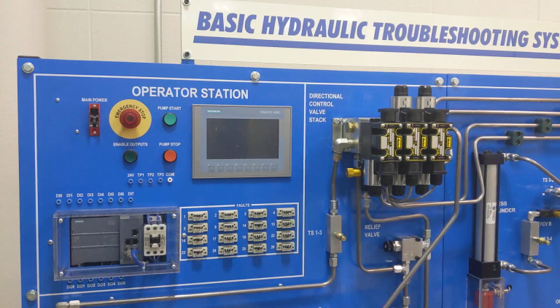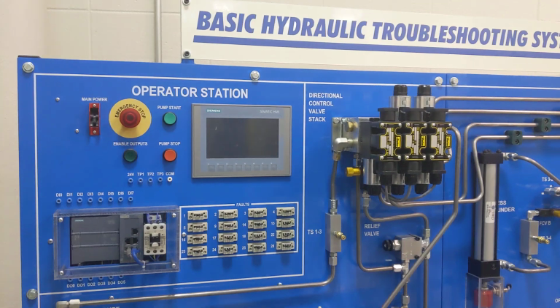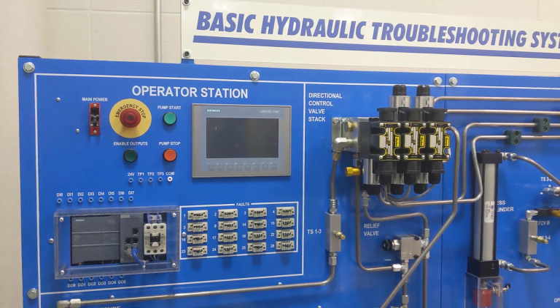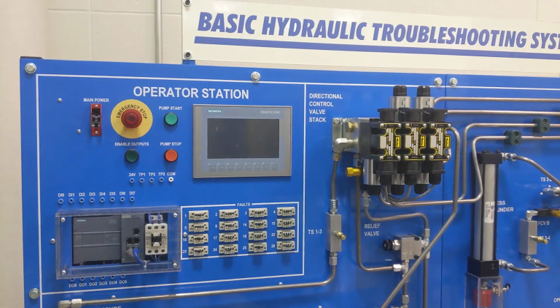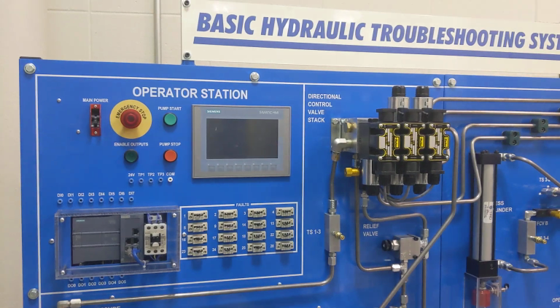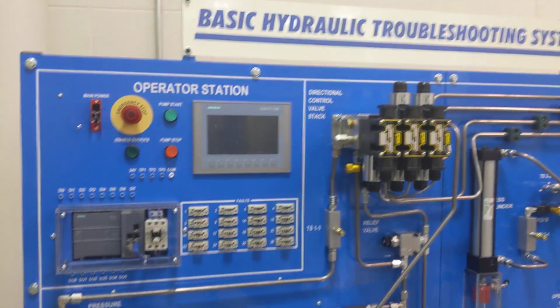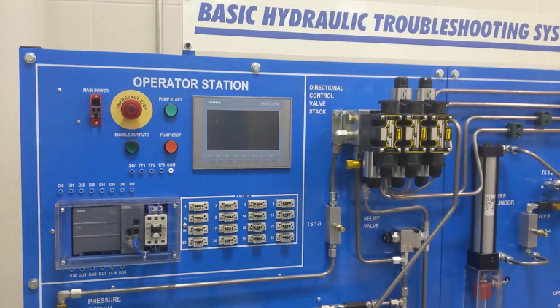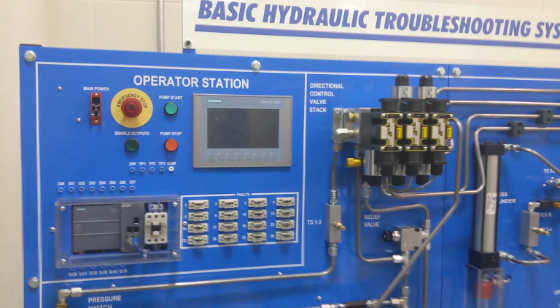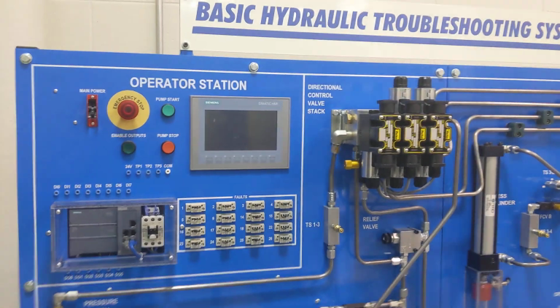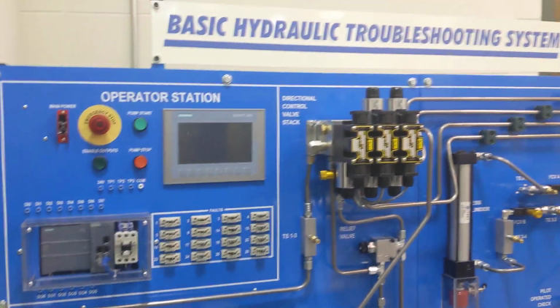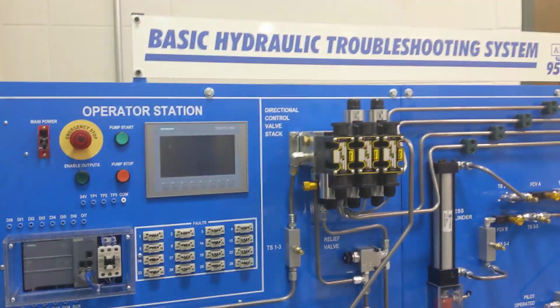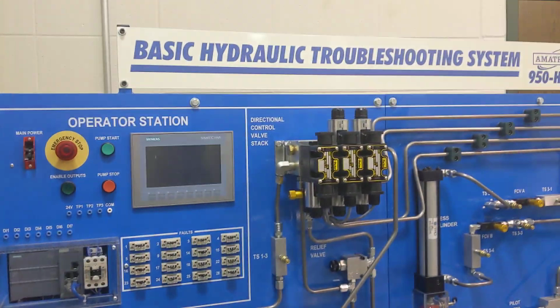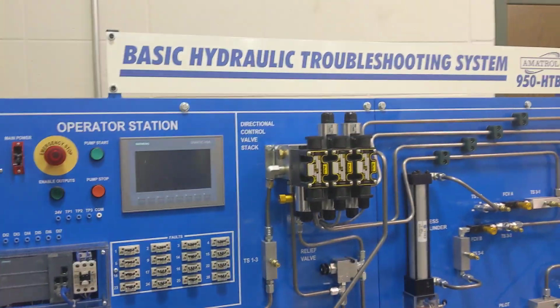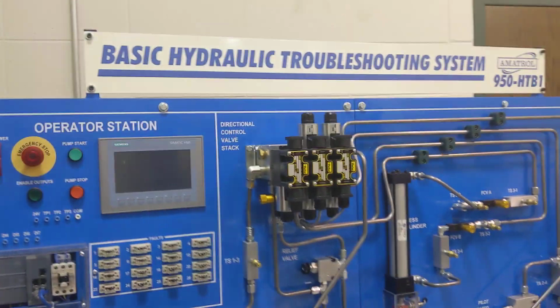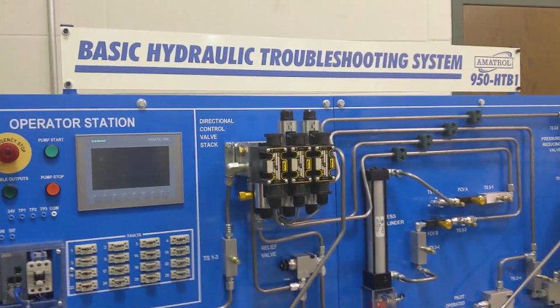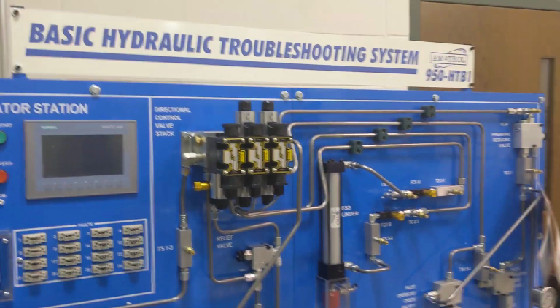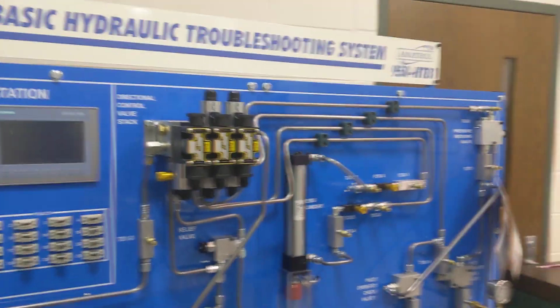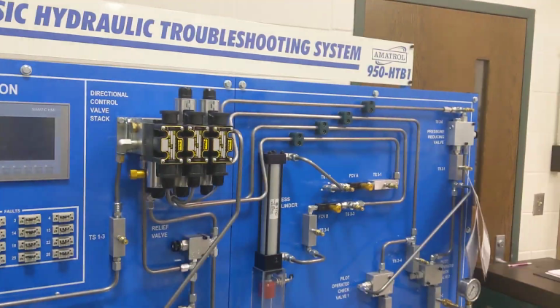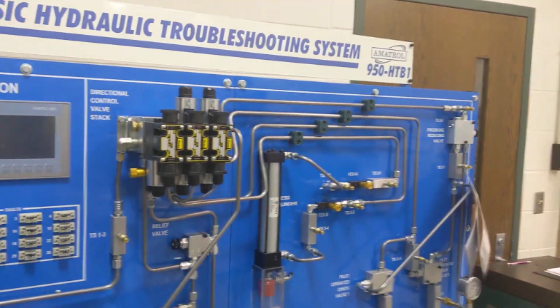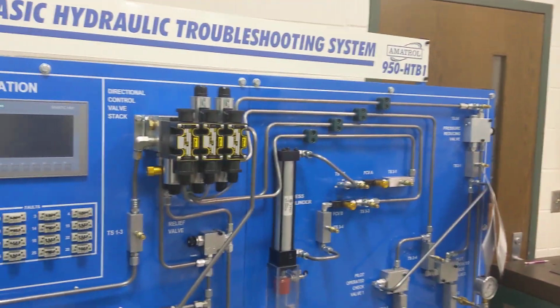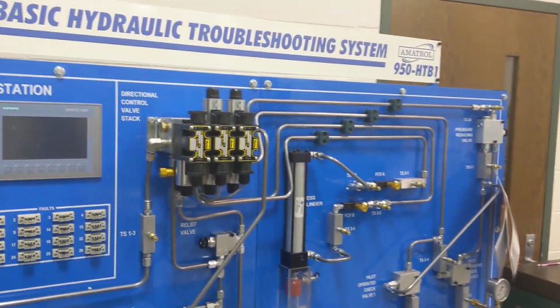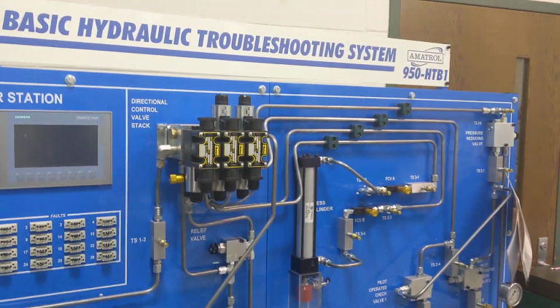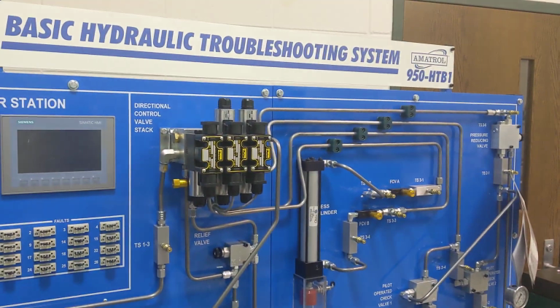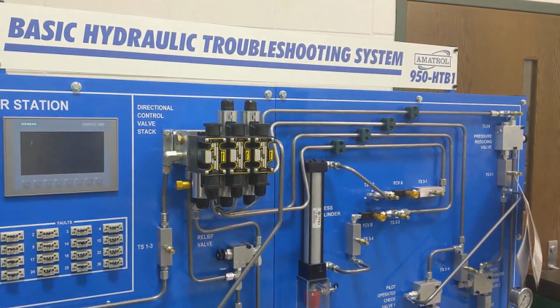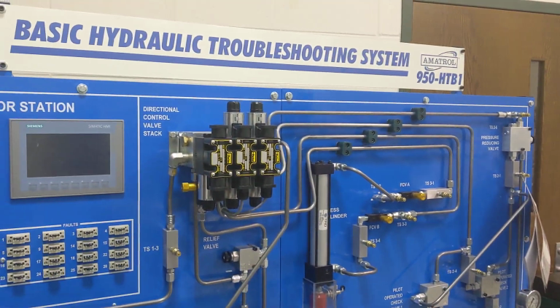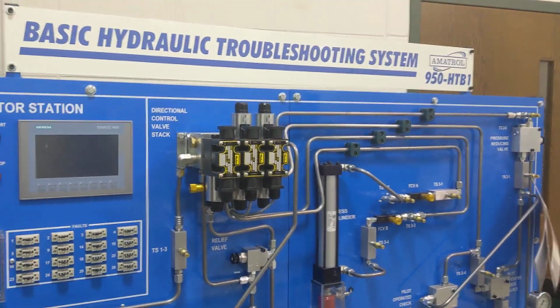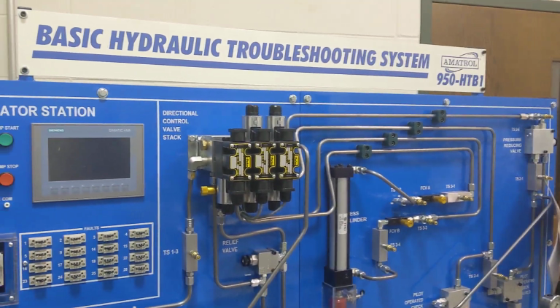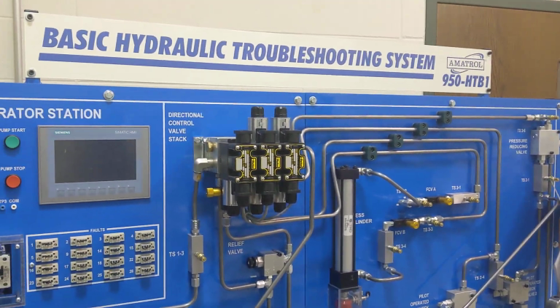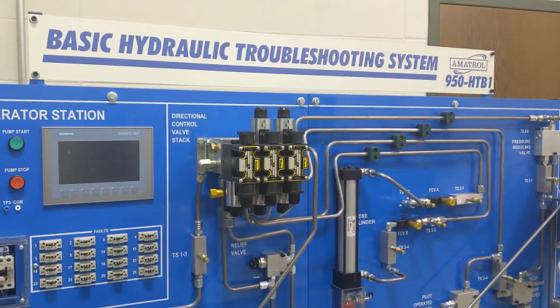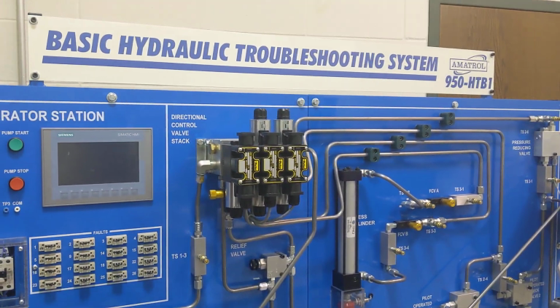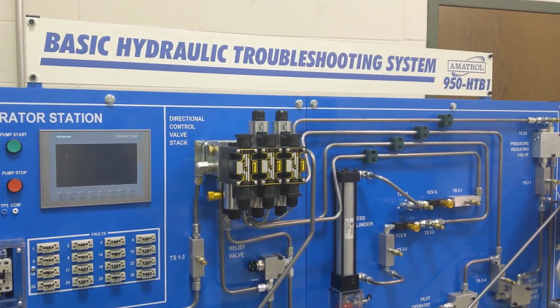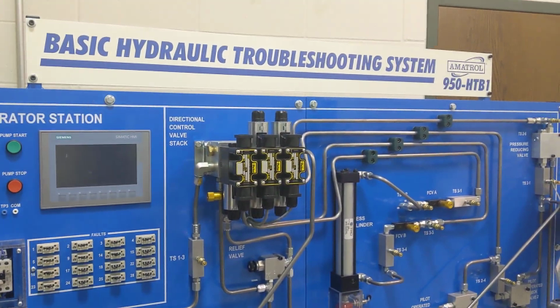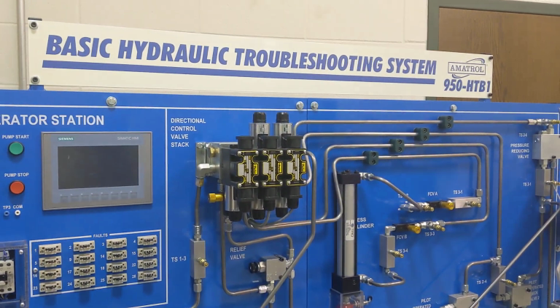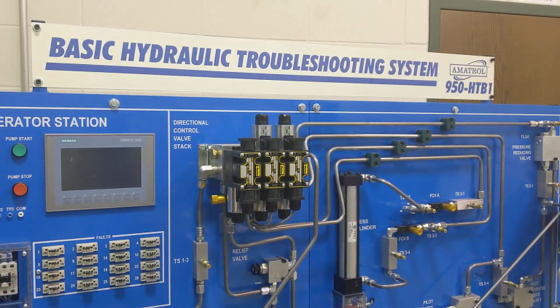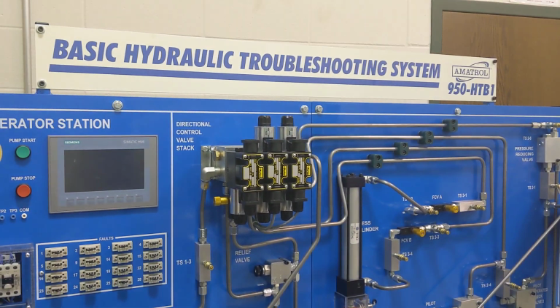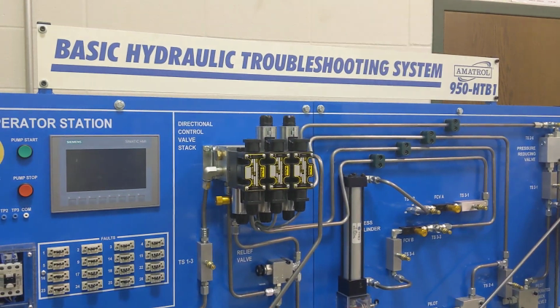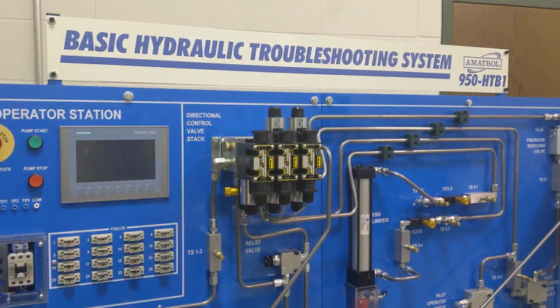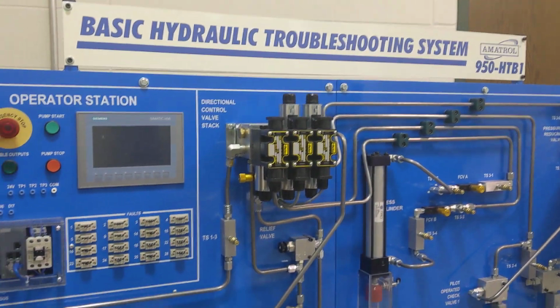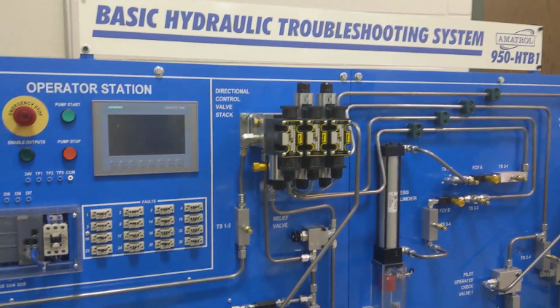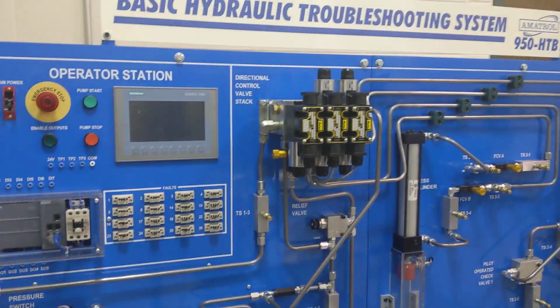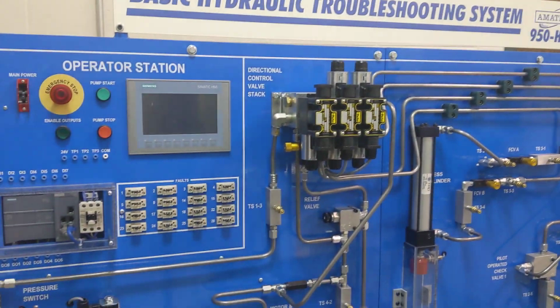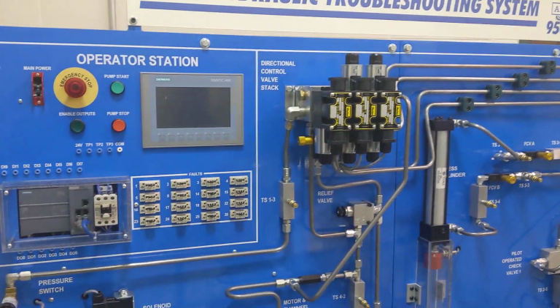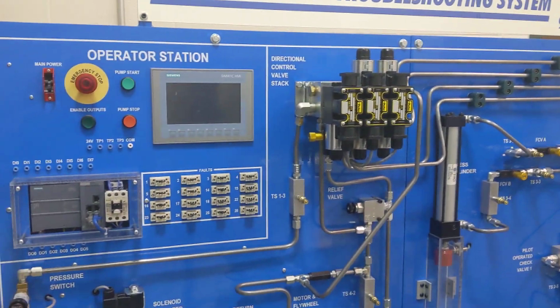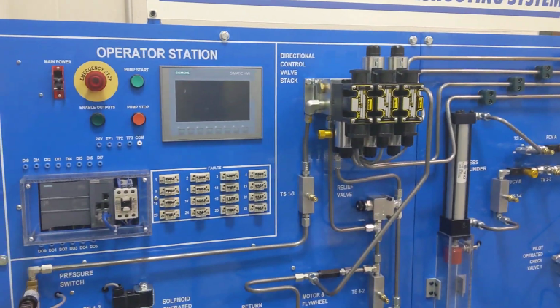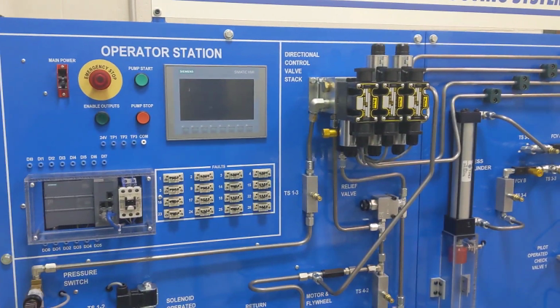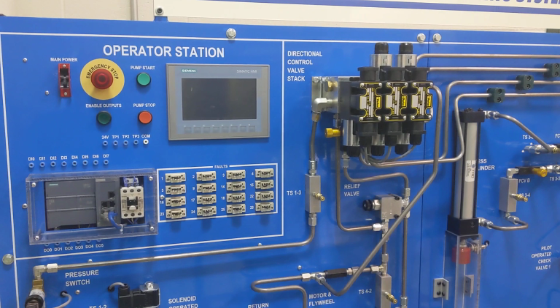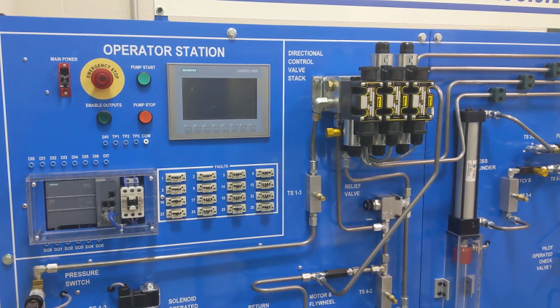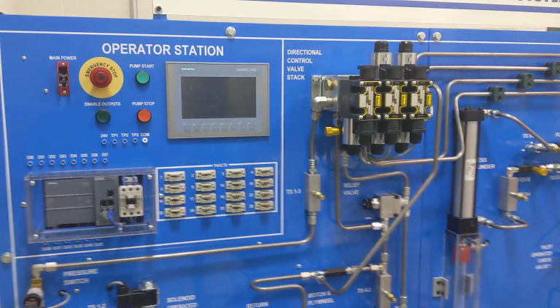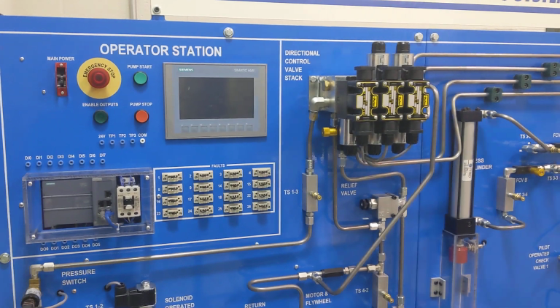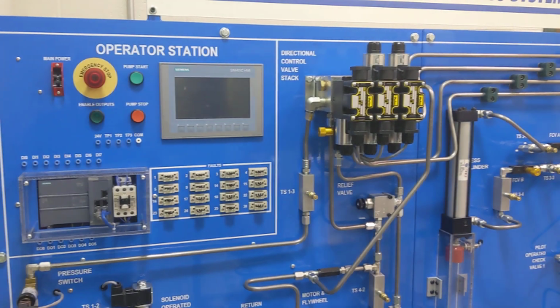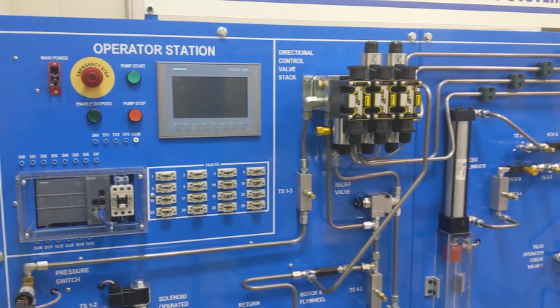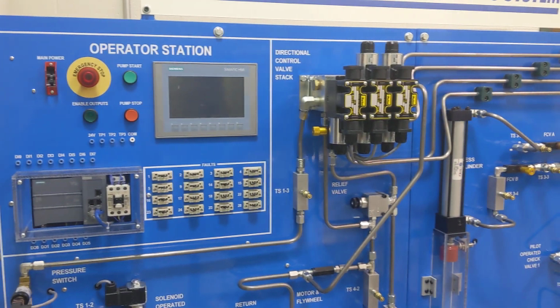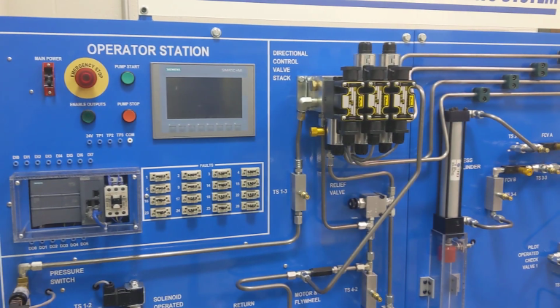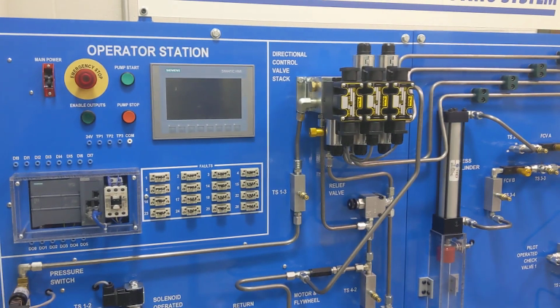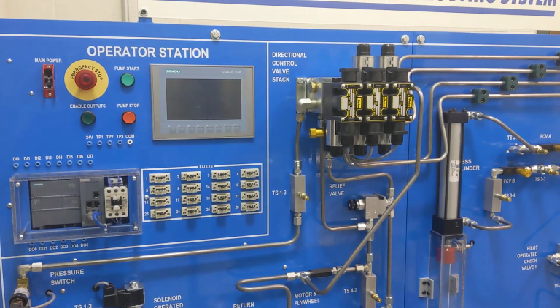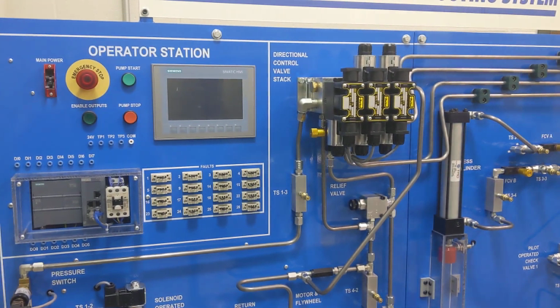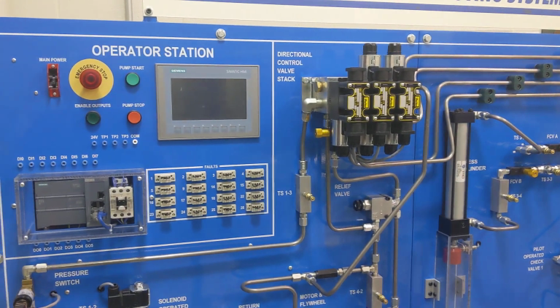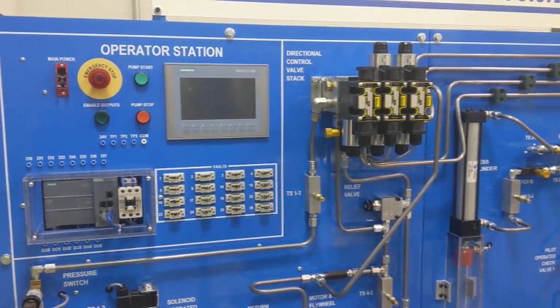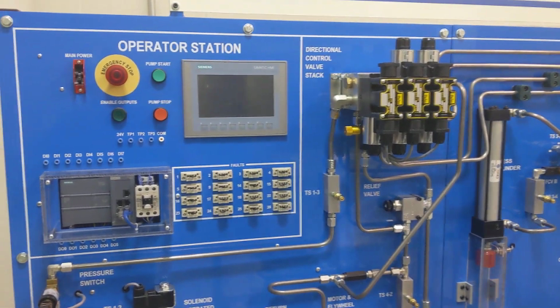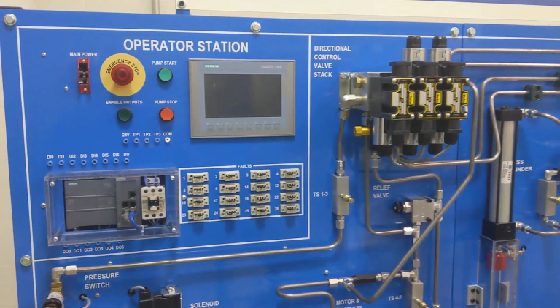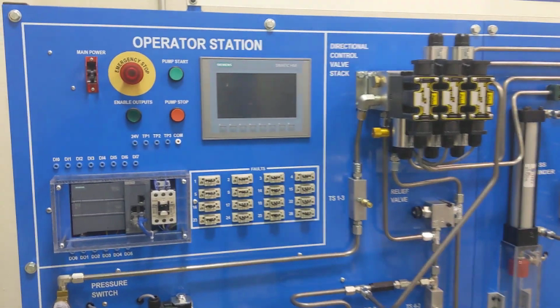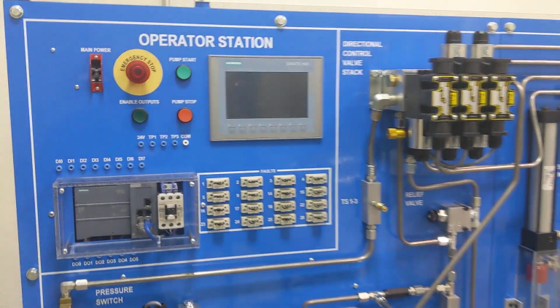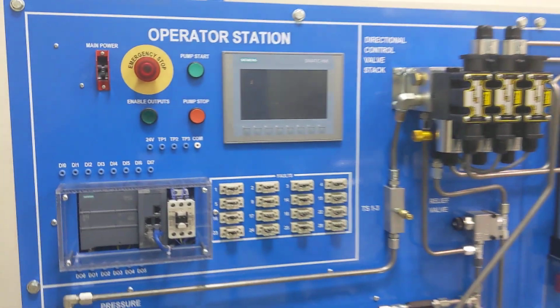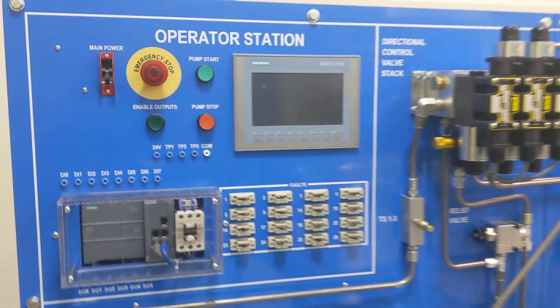I have an Amitrol basic hydraulic troubleshooting trainer, and this is how you would start this up from start to finish.